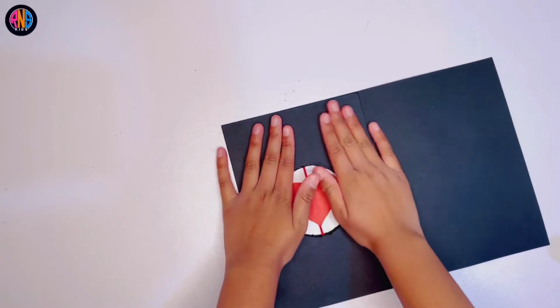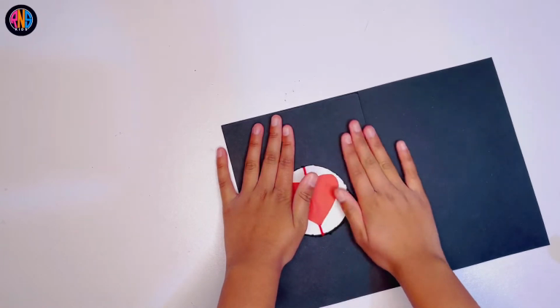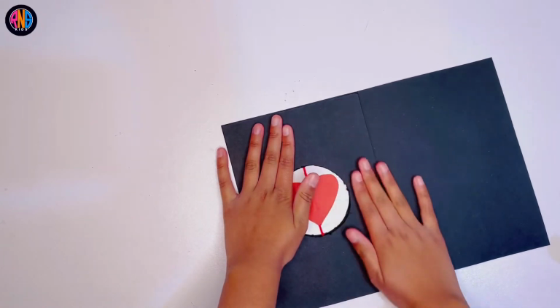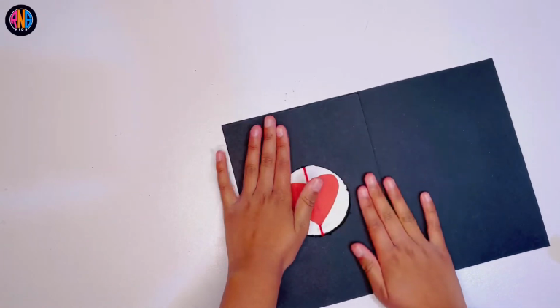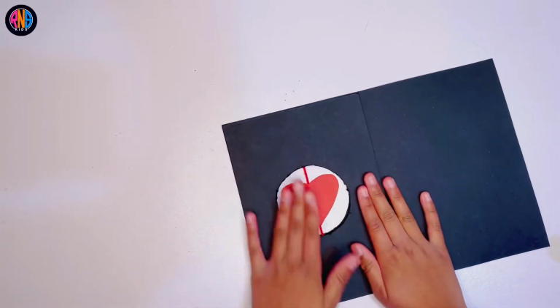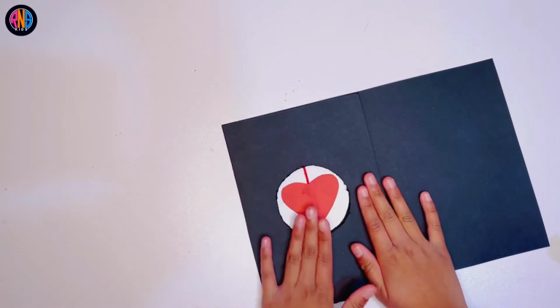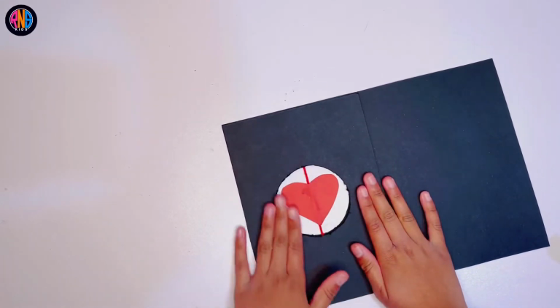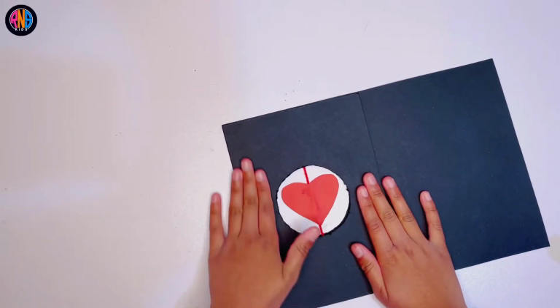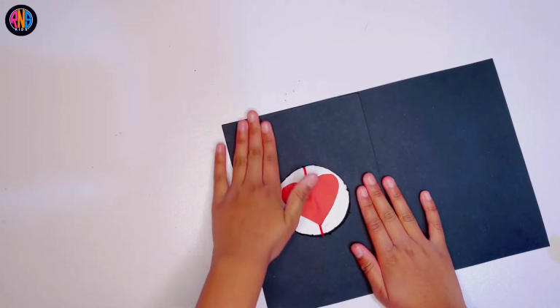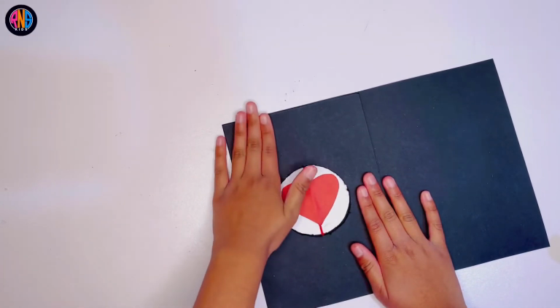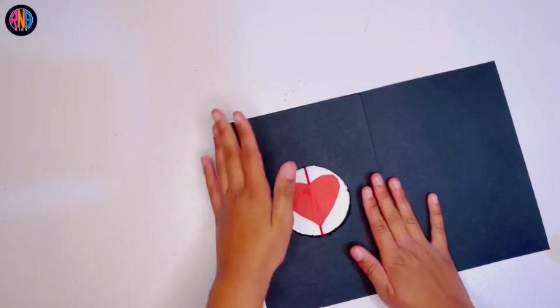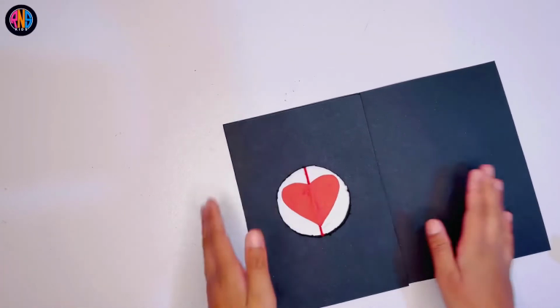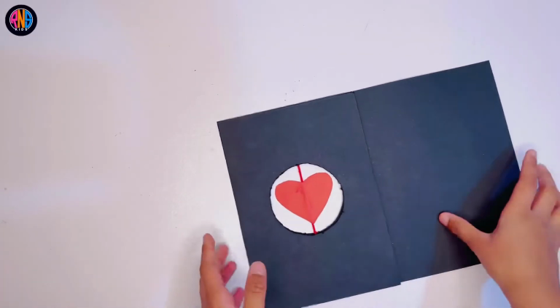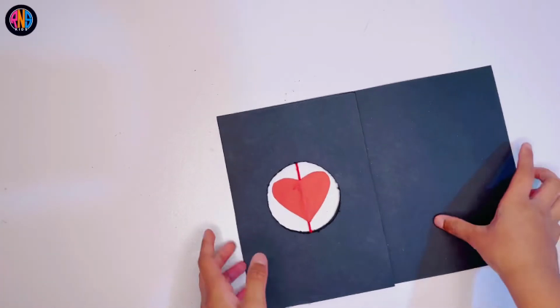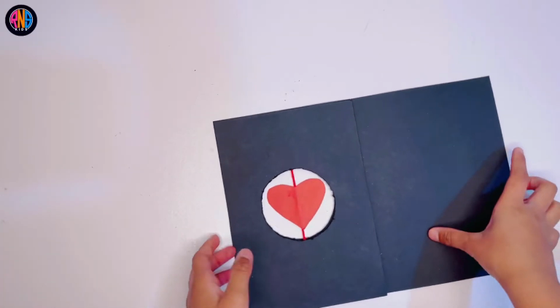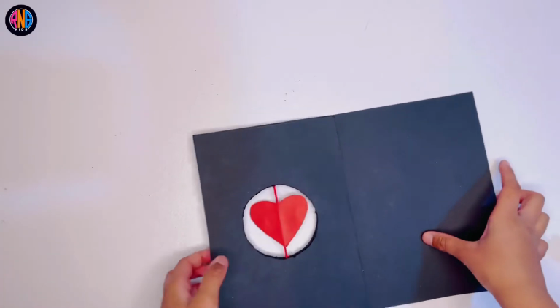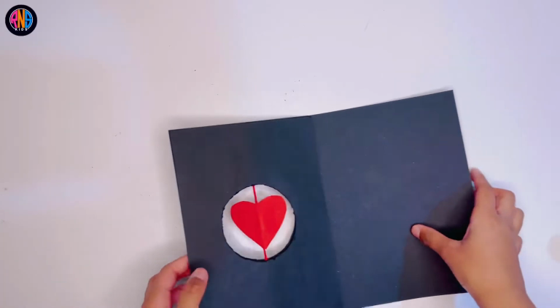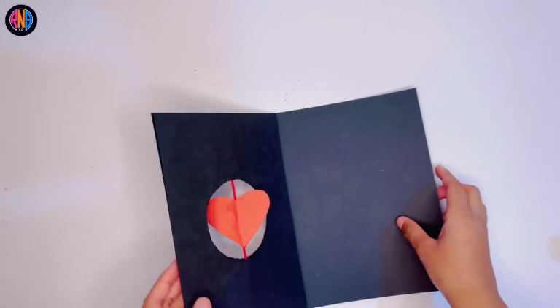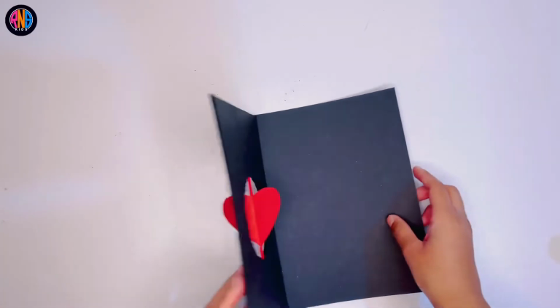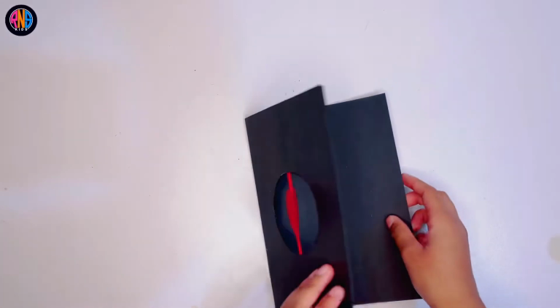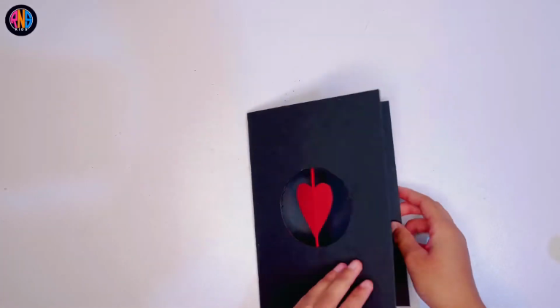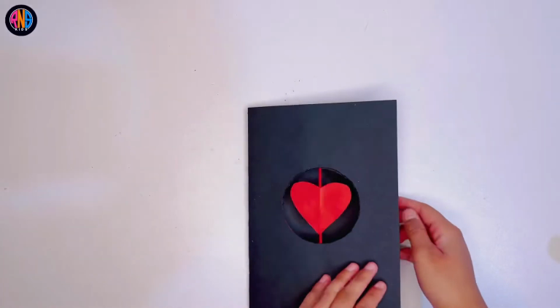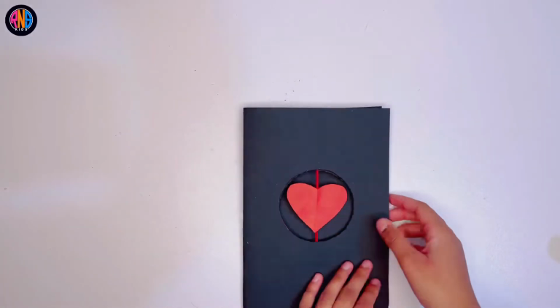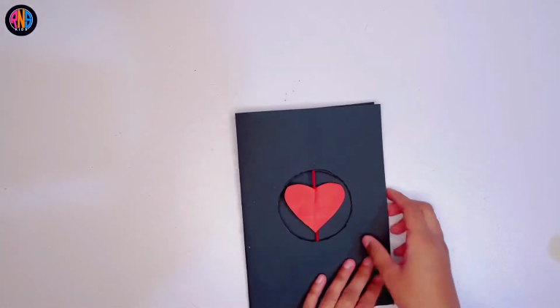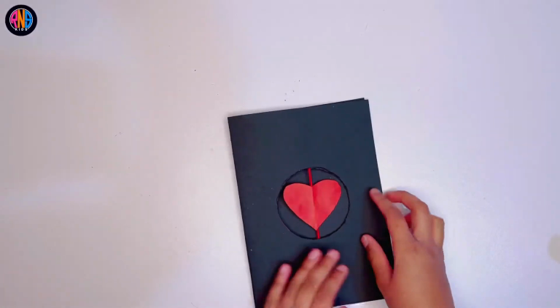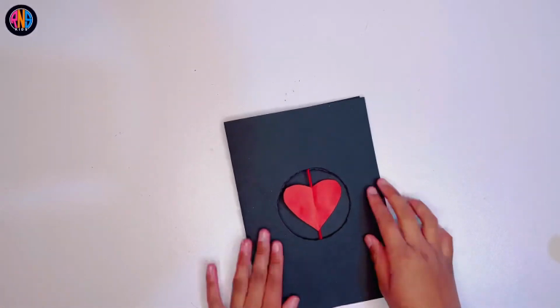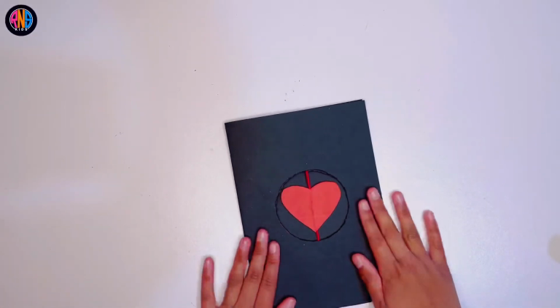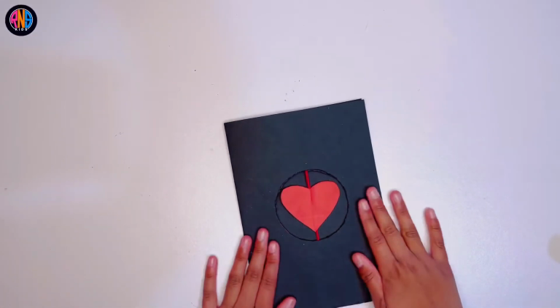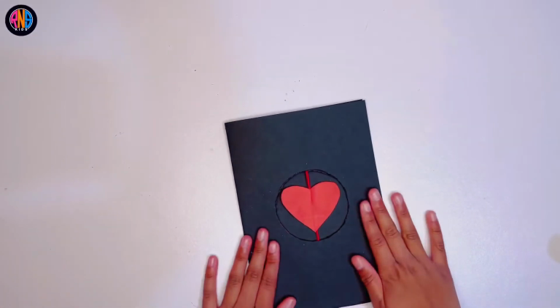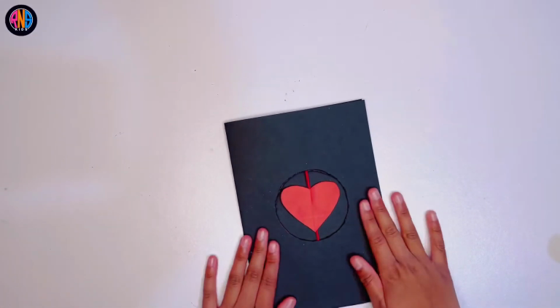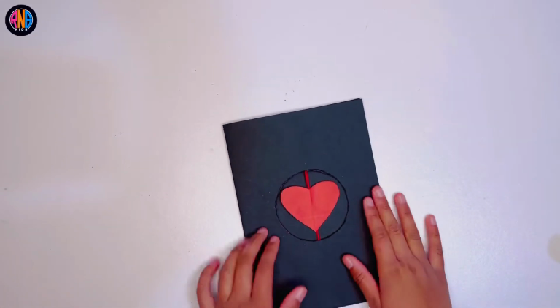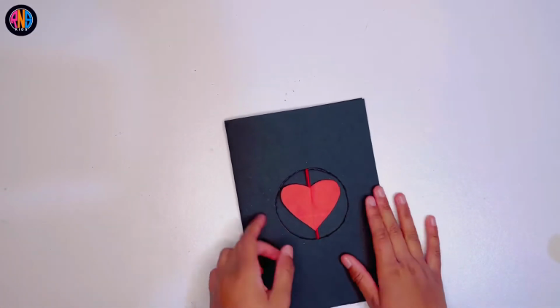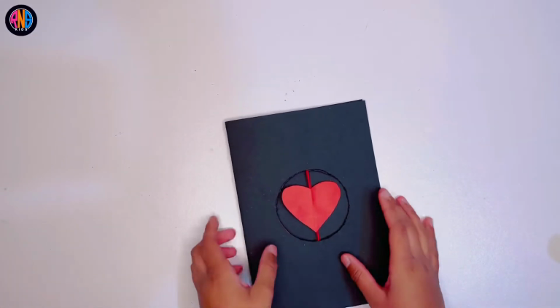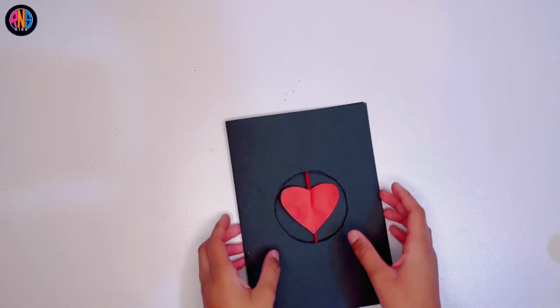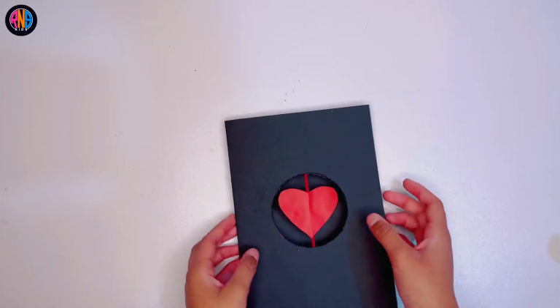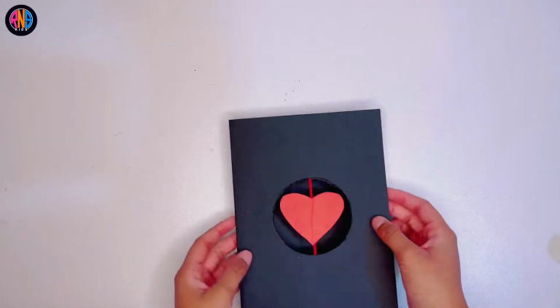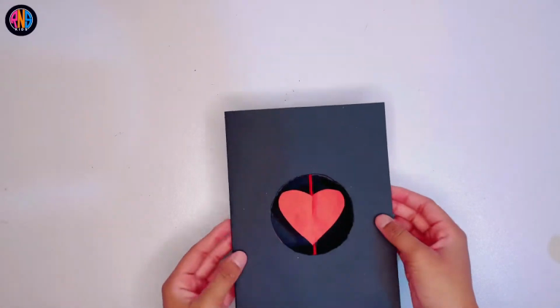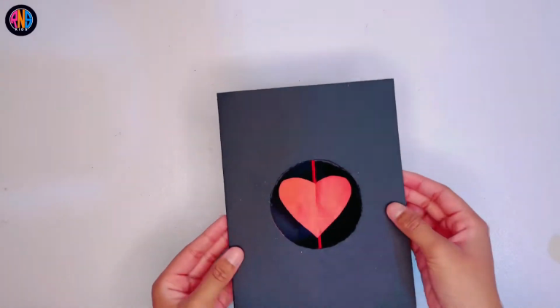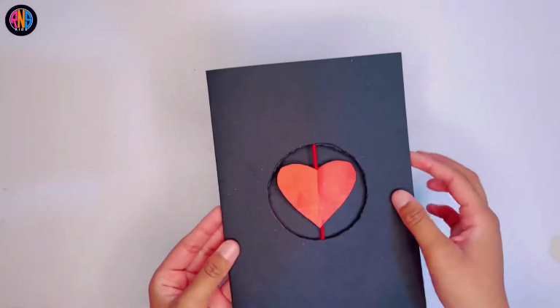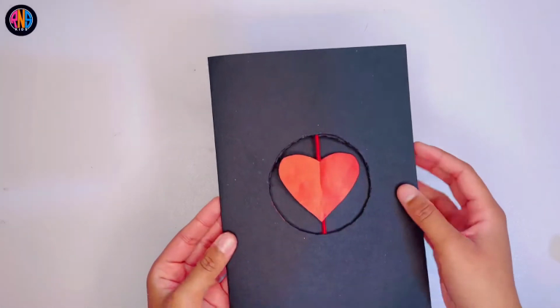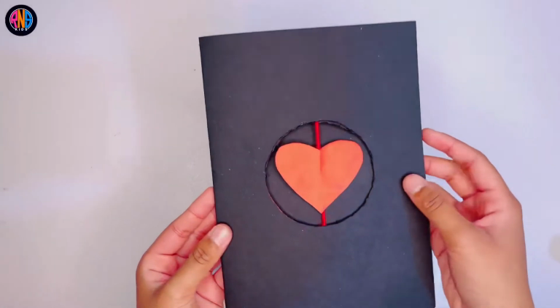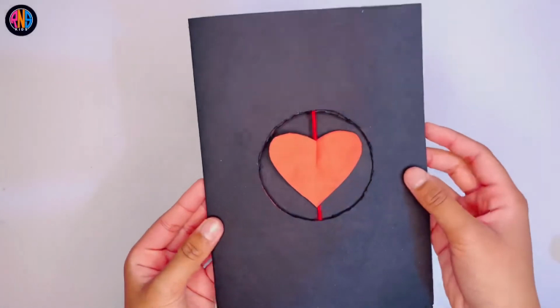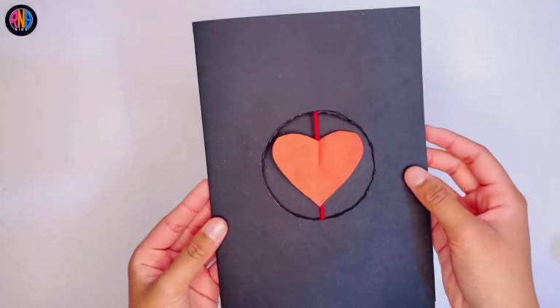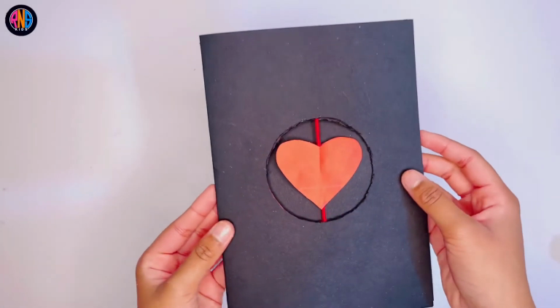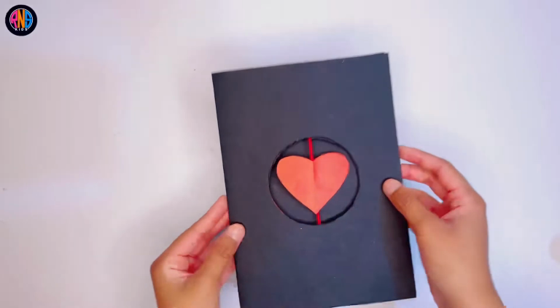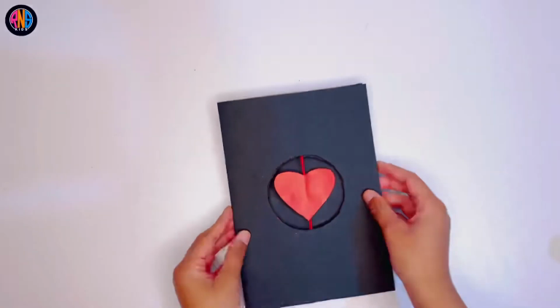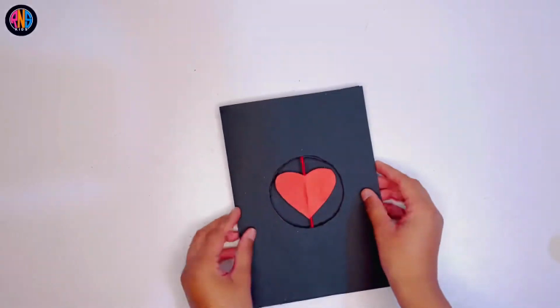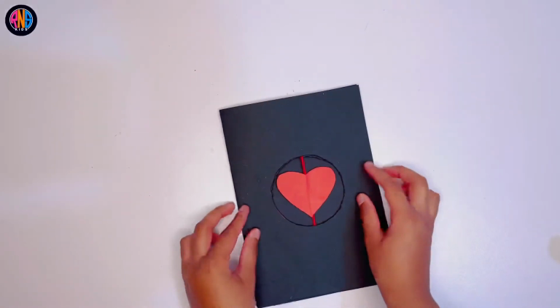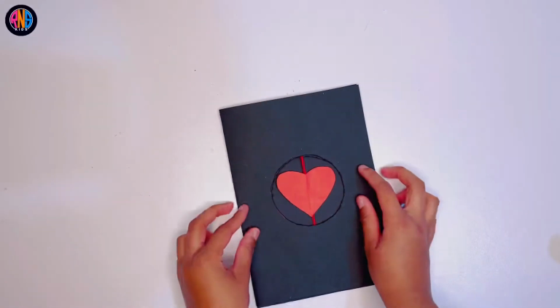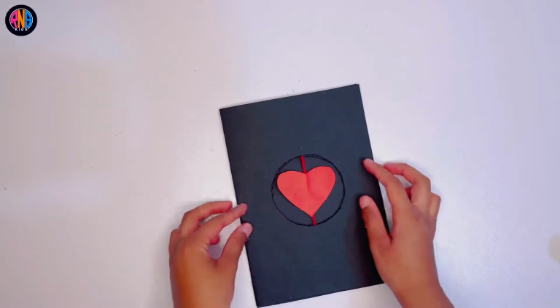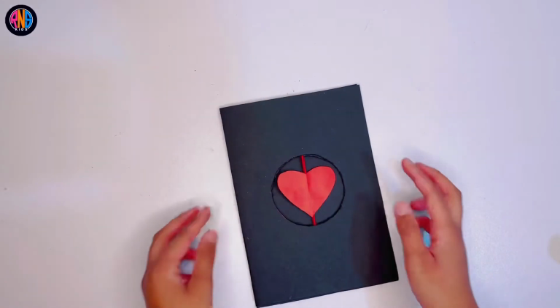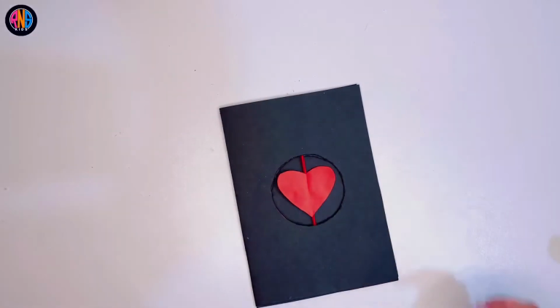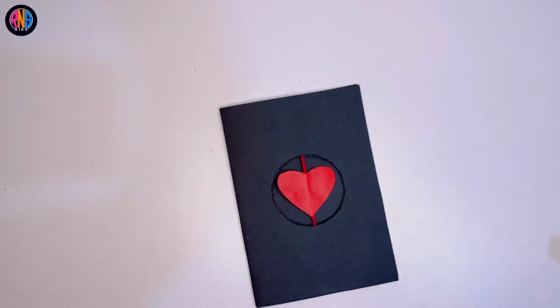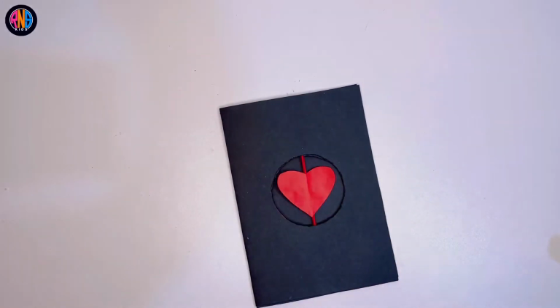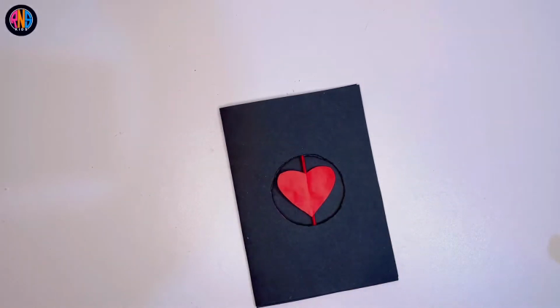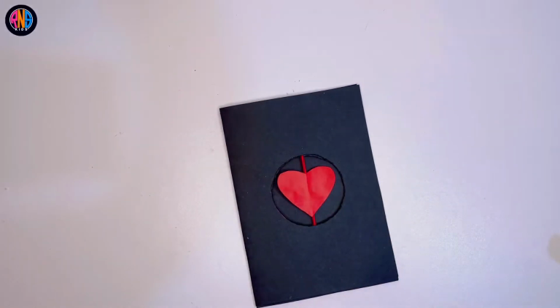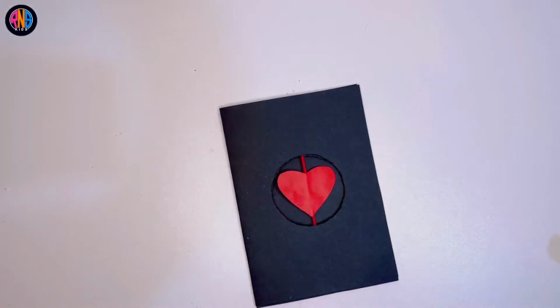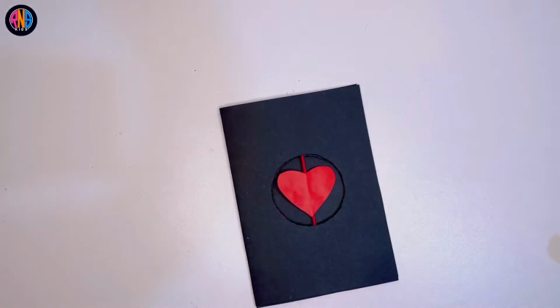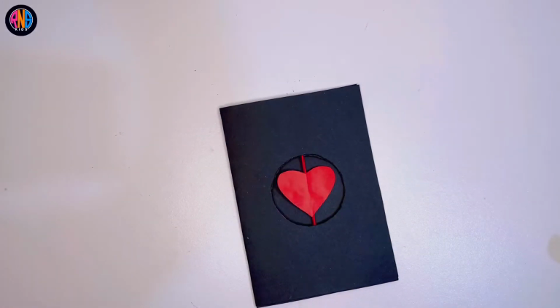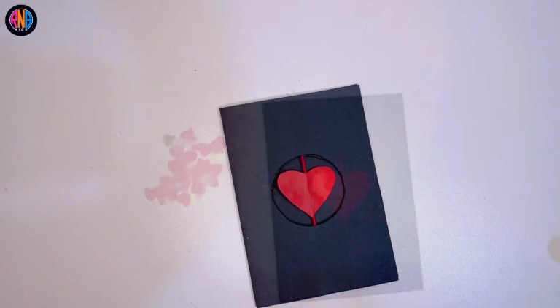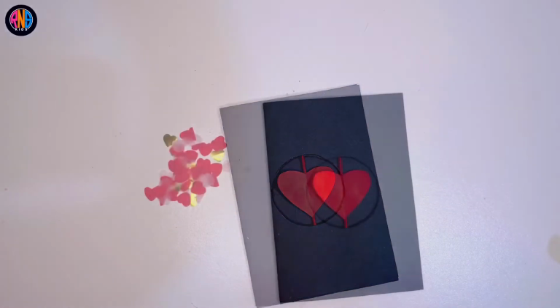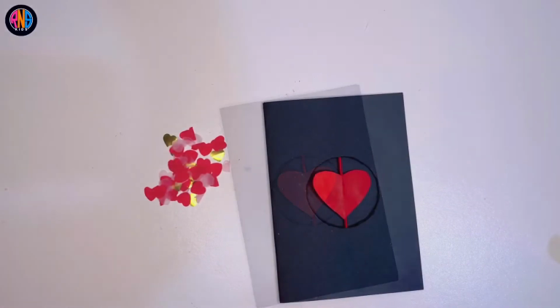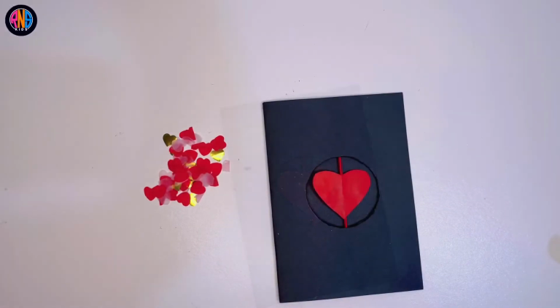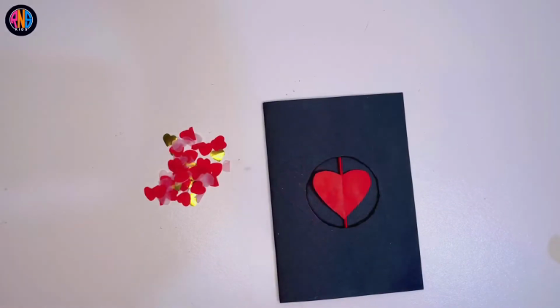Make sure you press it on really, really tightly. By the way, this has to be the exact same size as the other page, just like that.